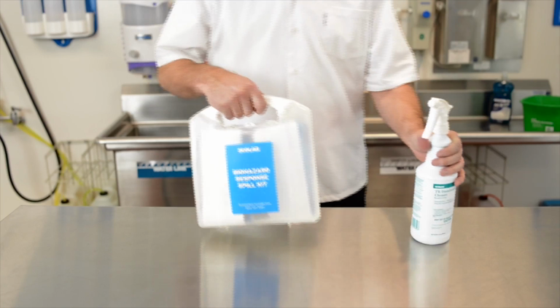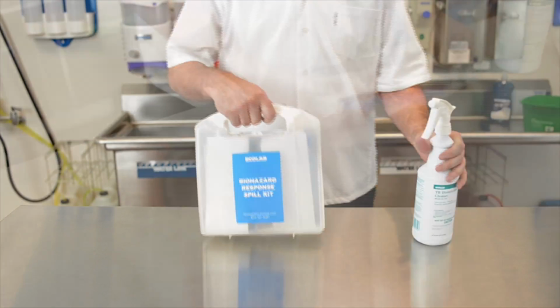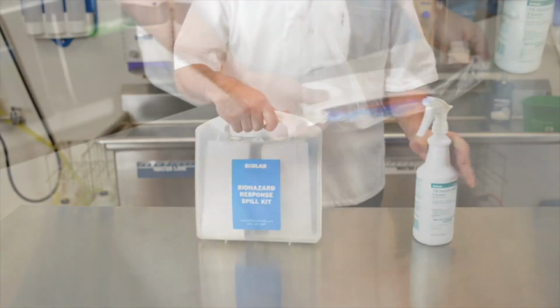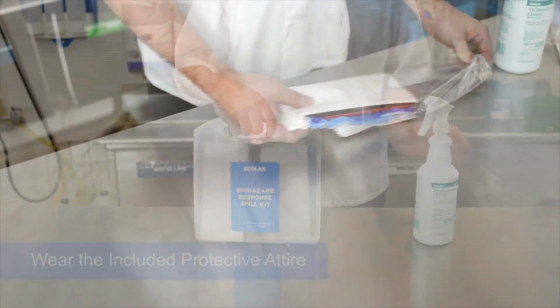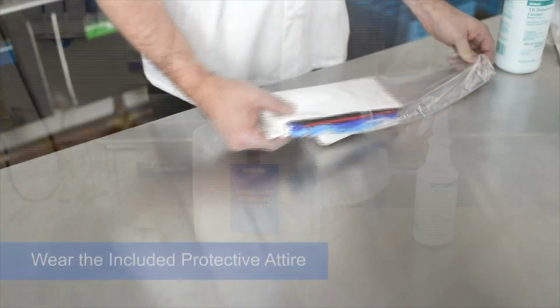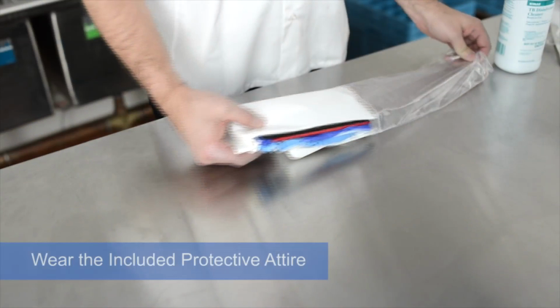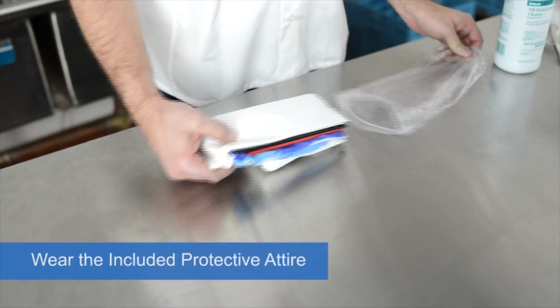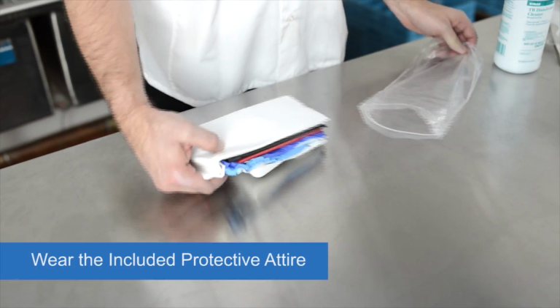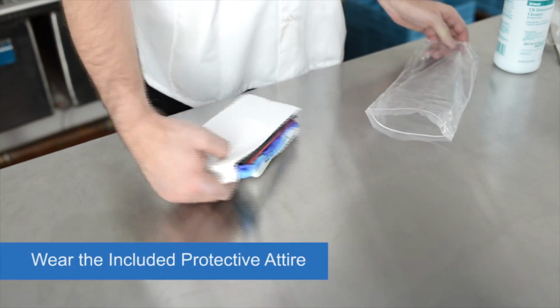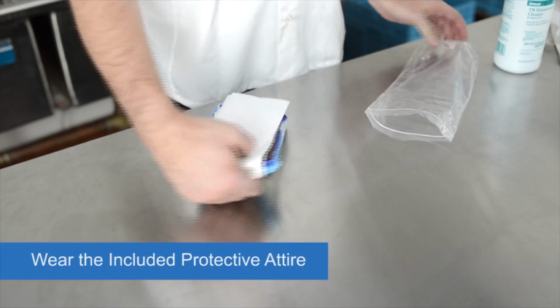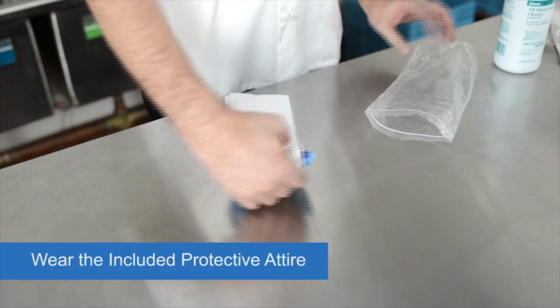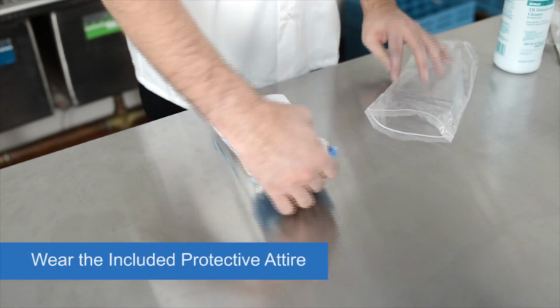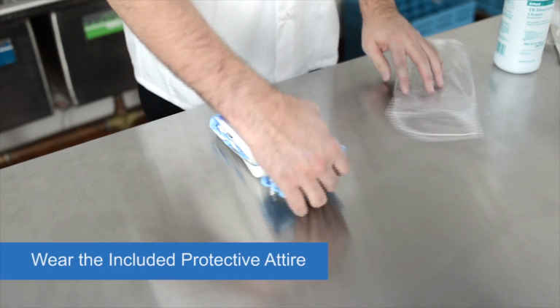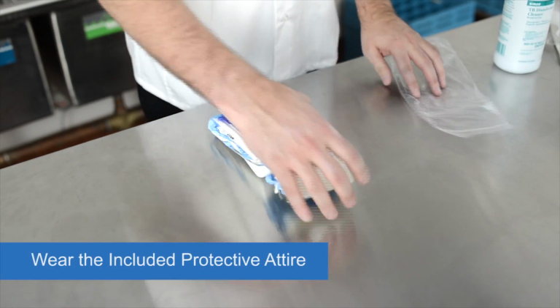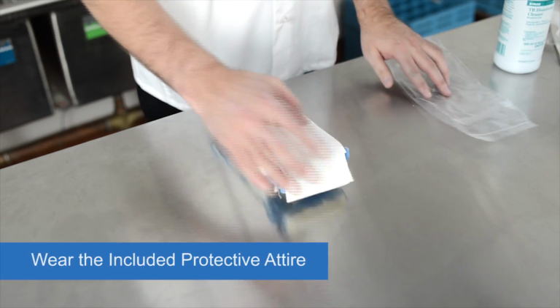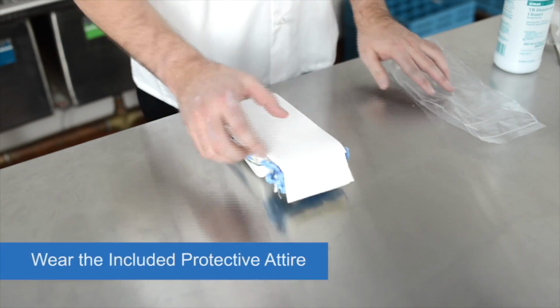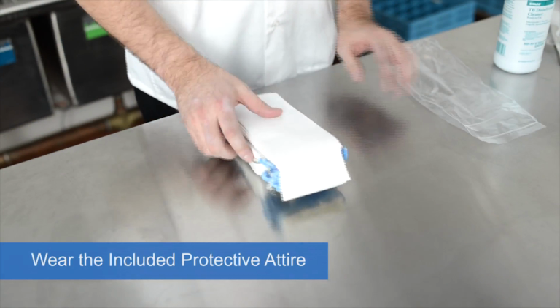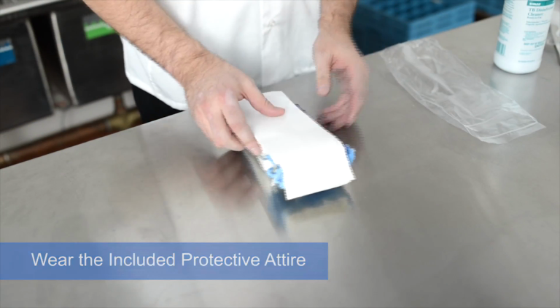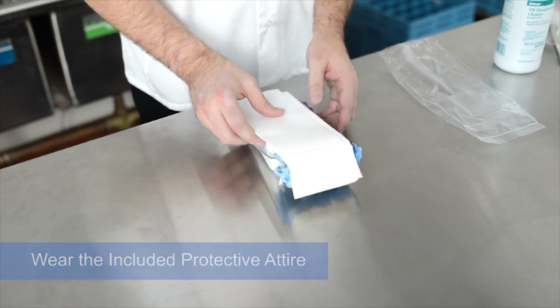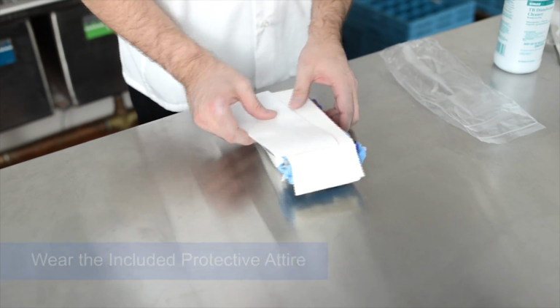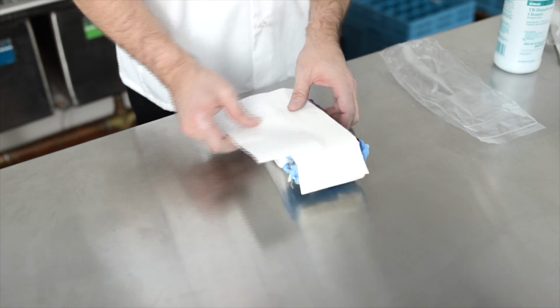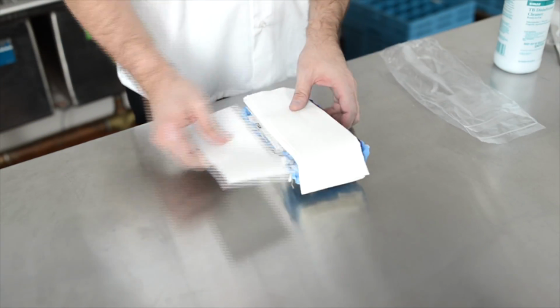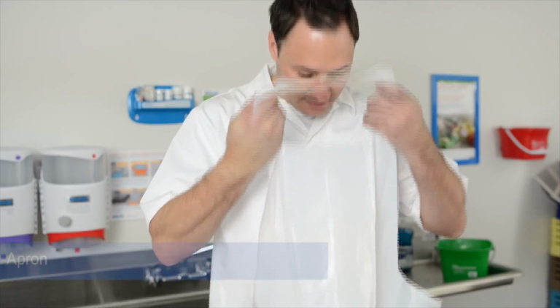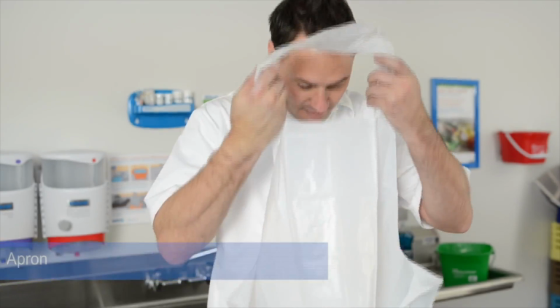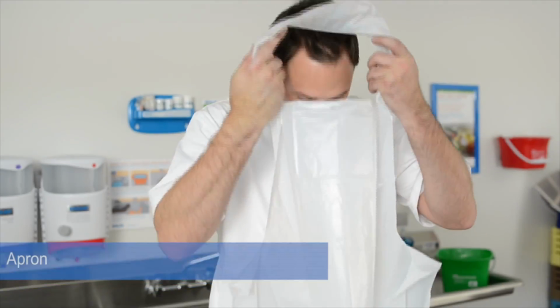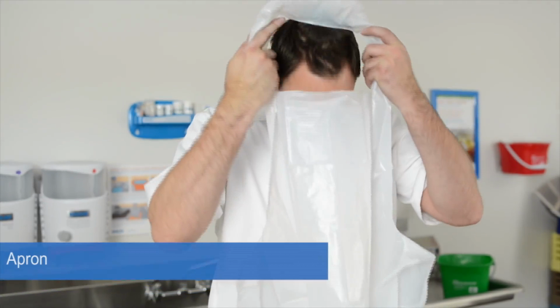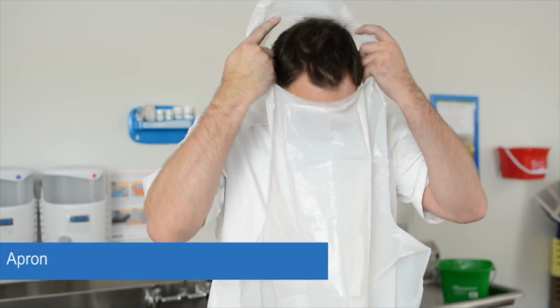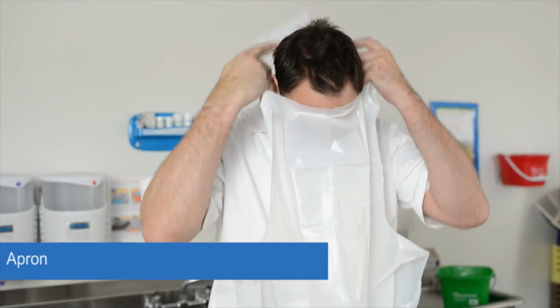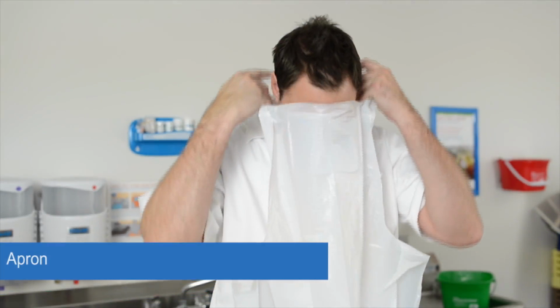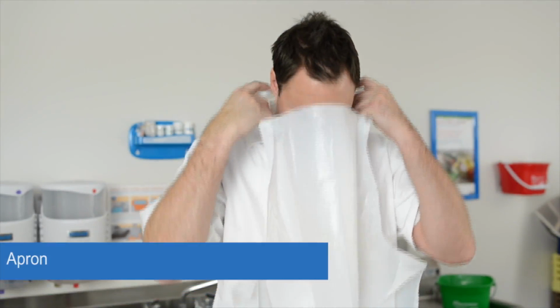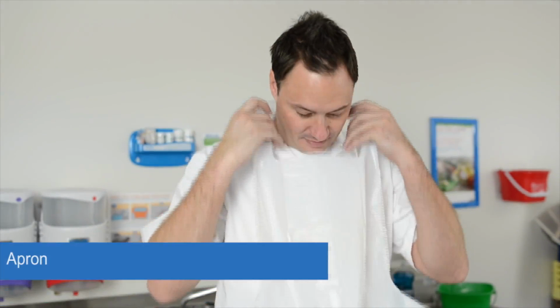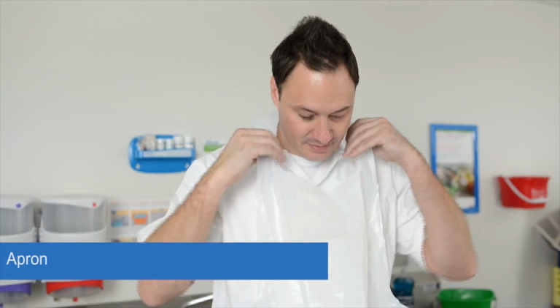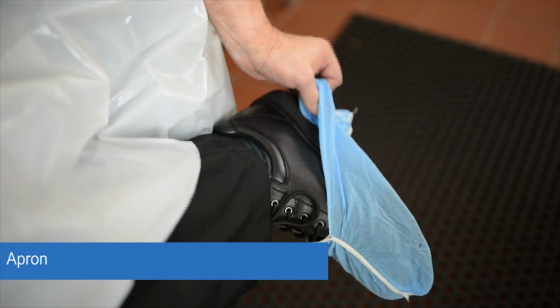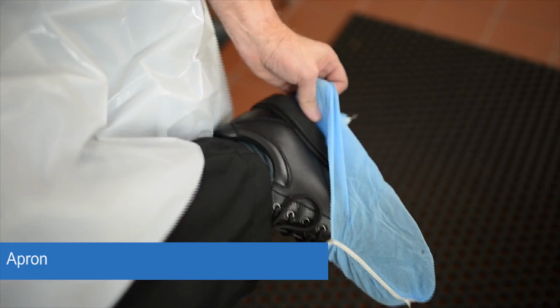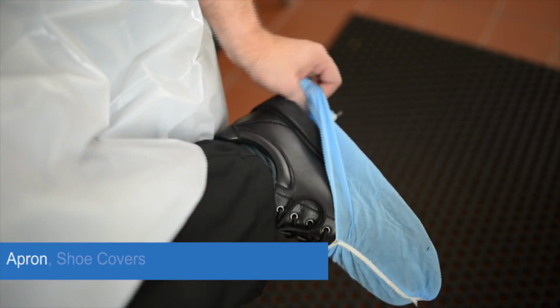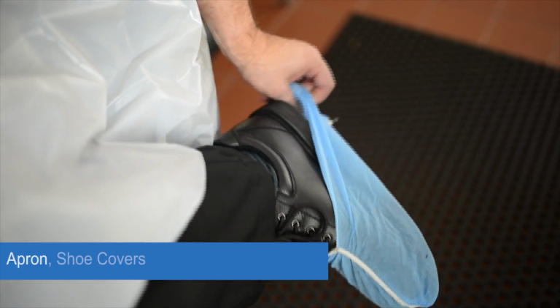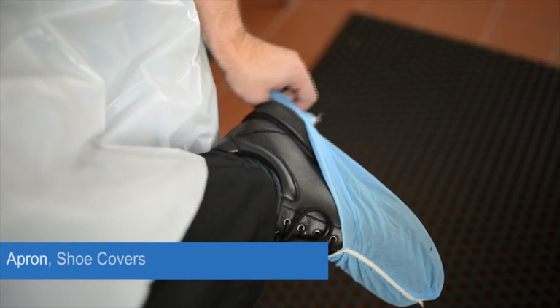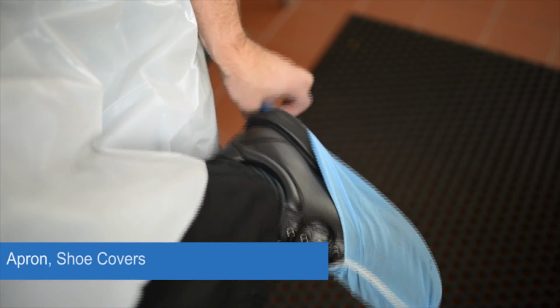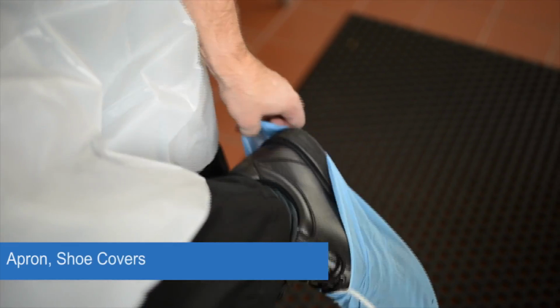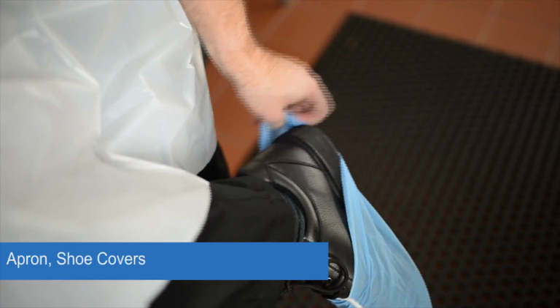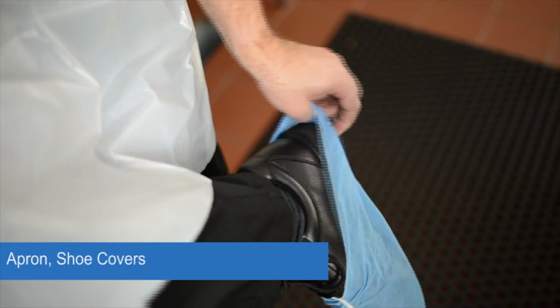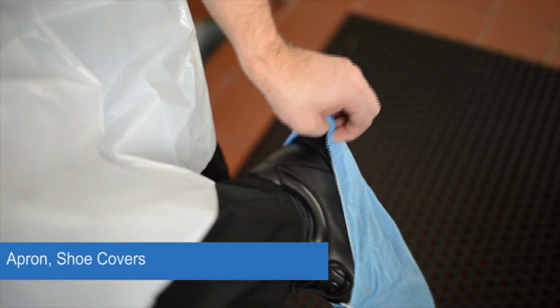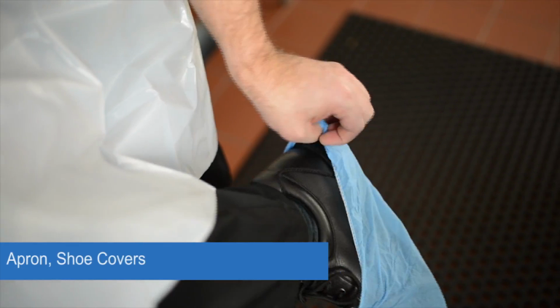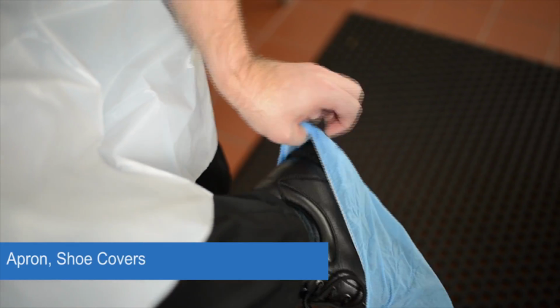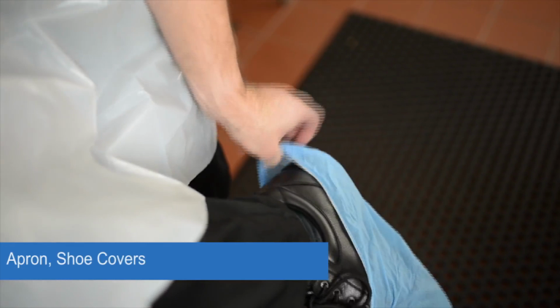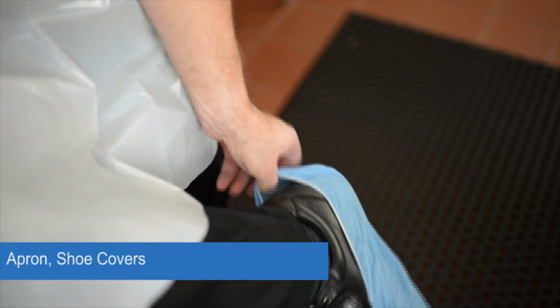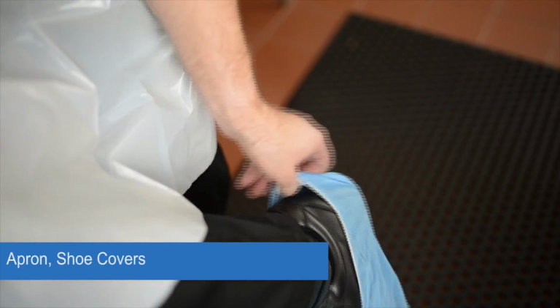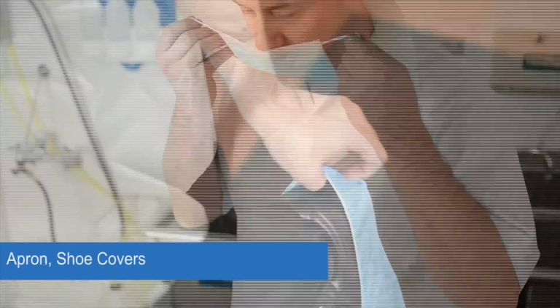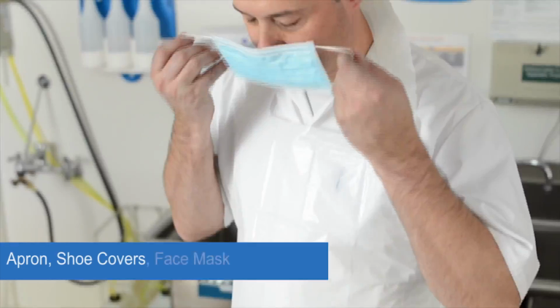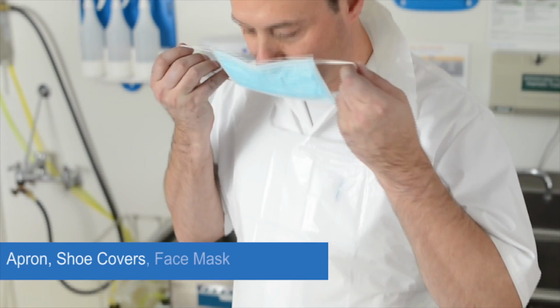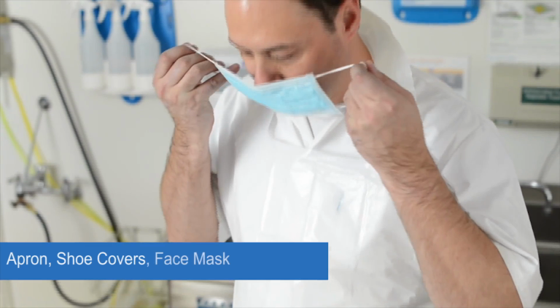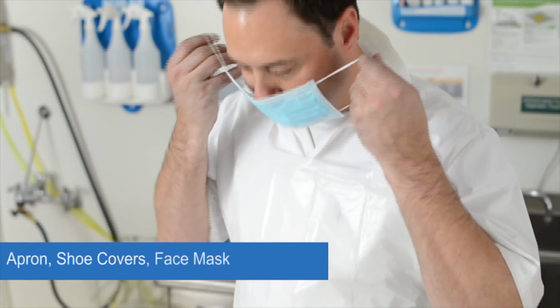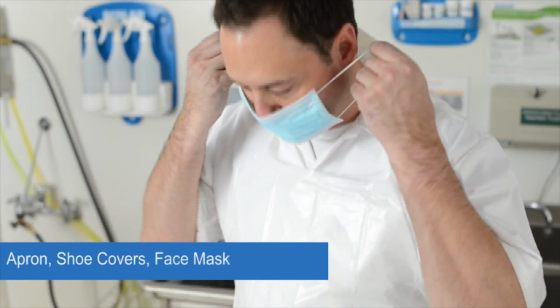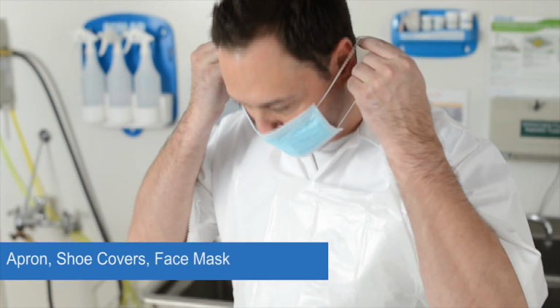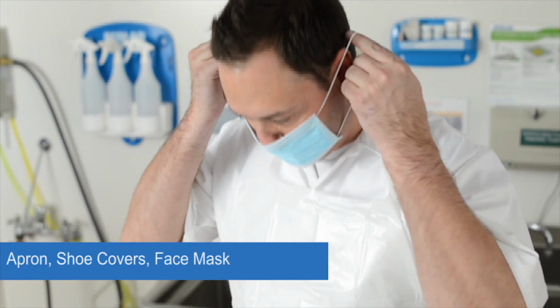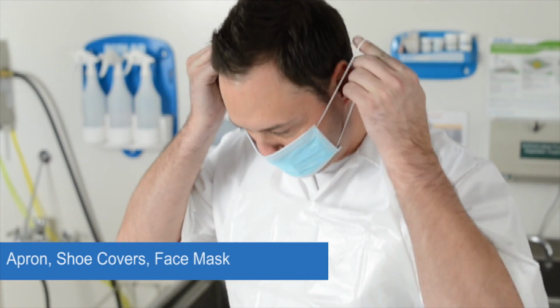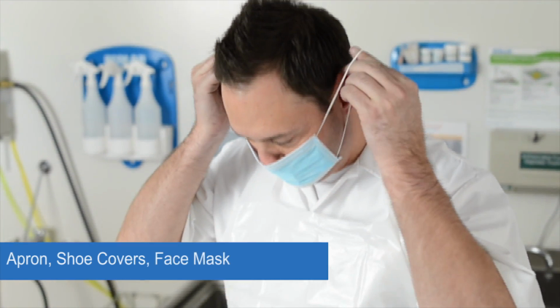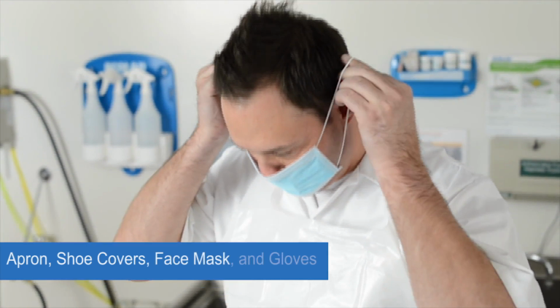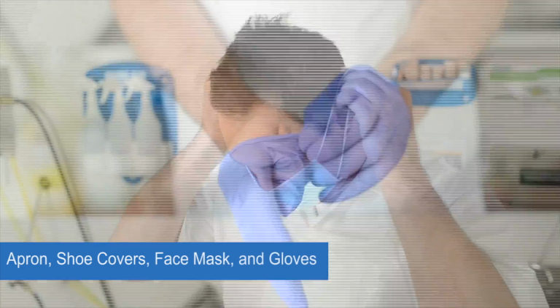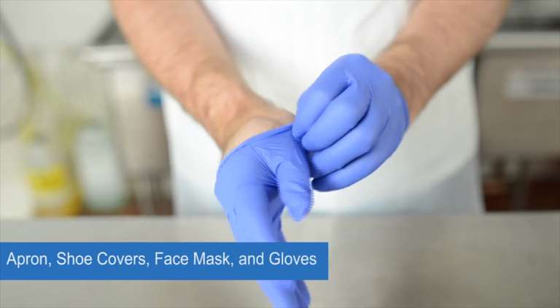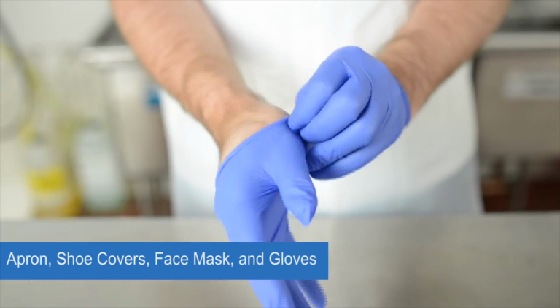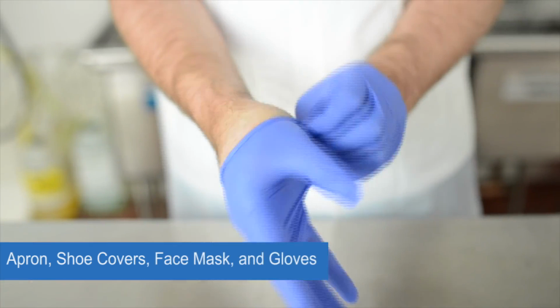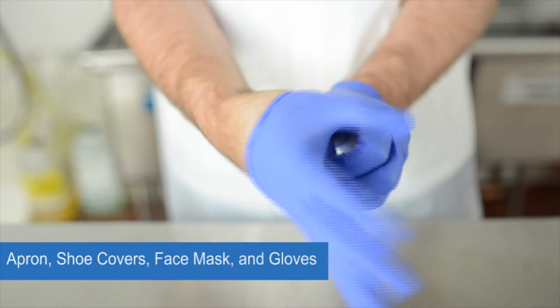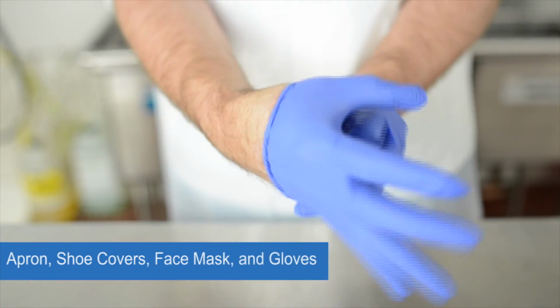Be sure to protect yourself by wearing the included apron, shoe covers, face mask, and gloves.